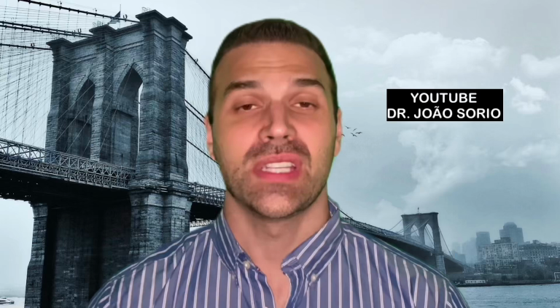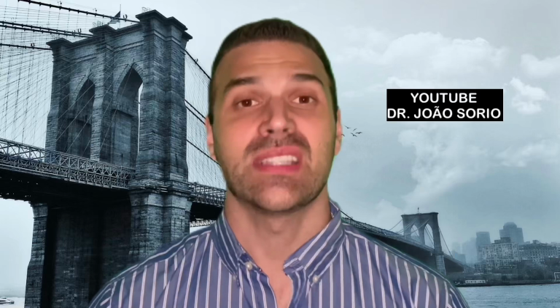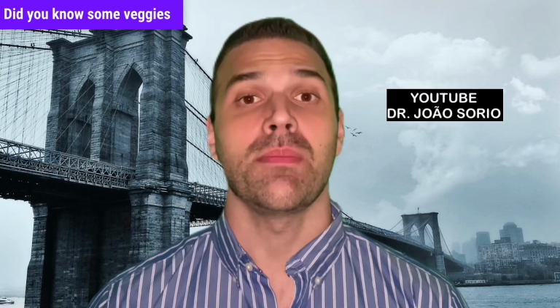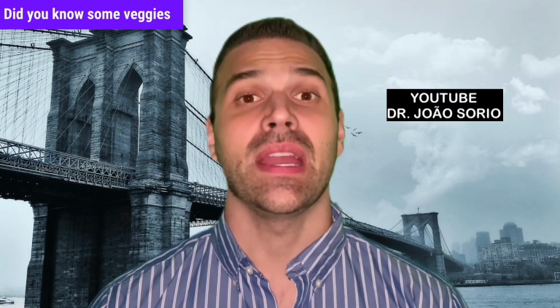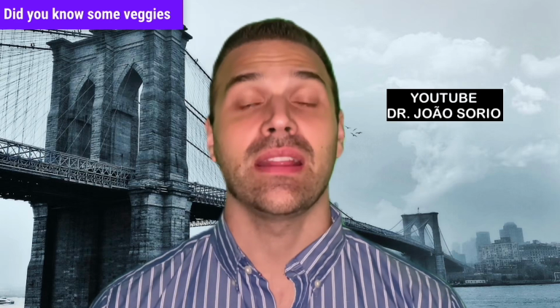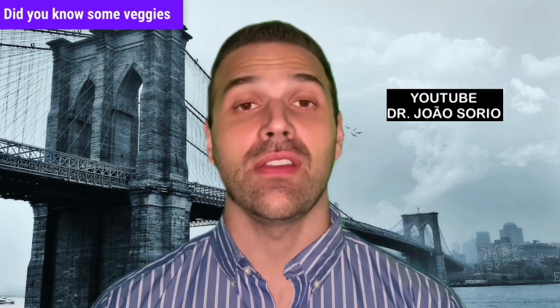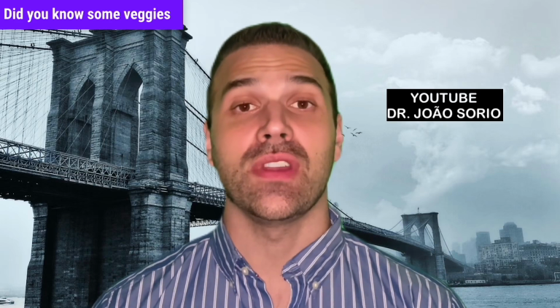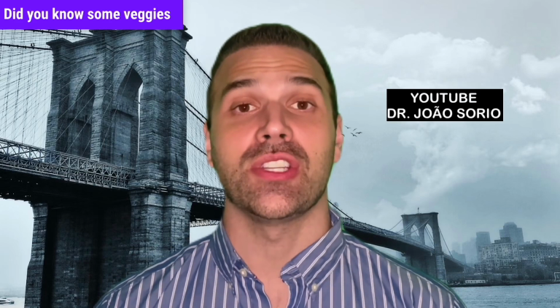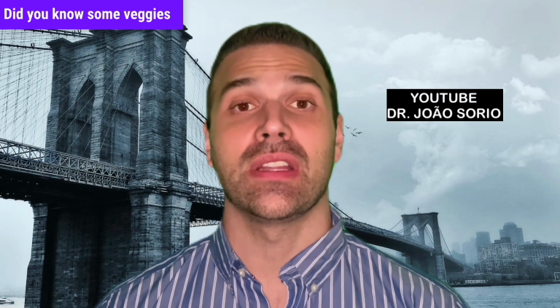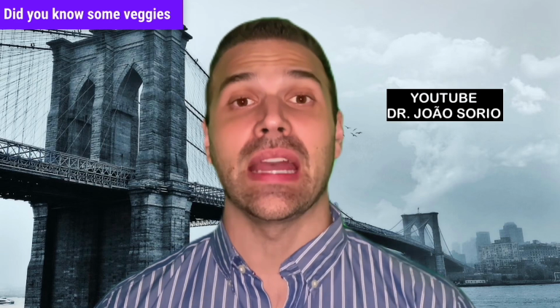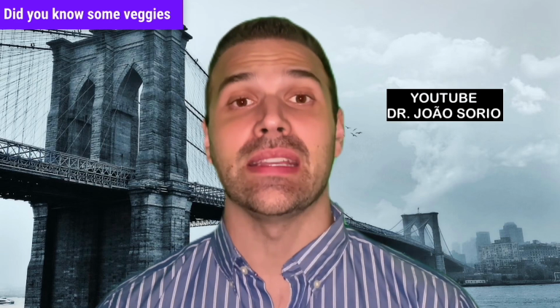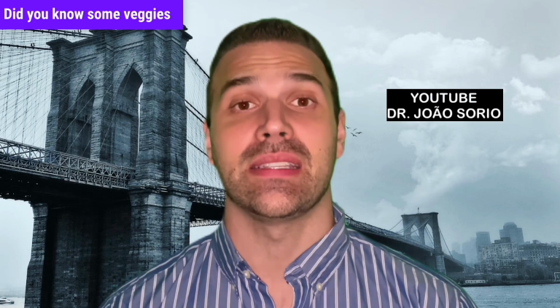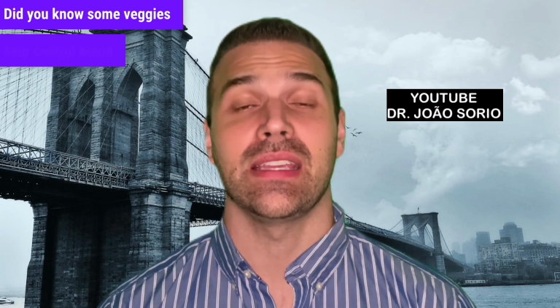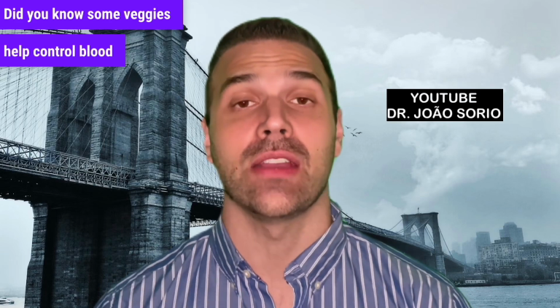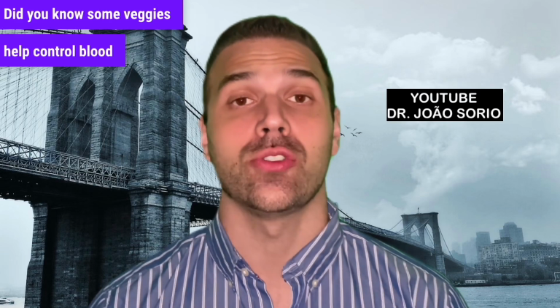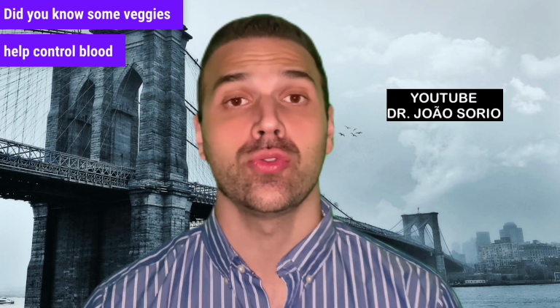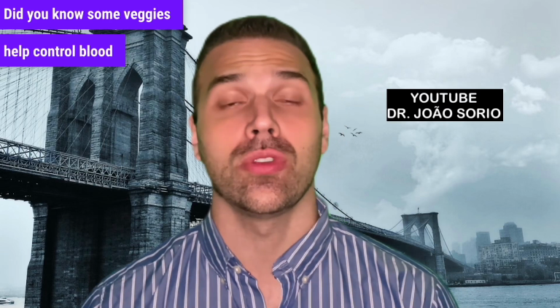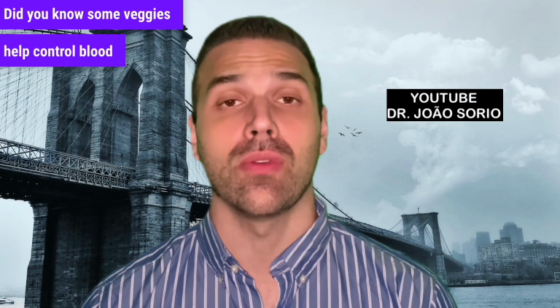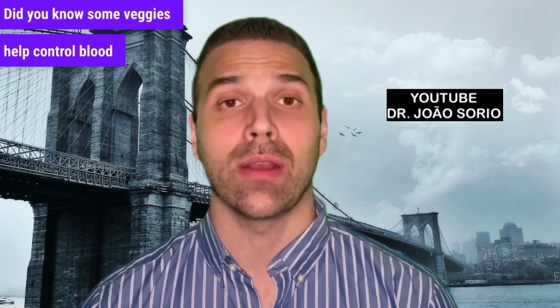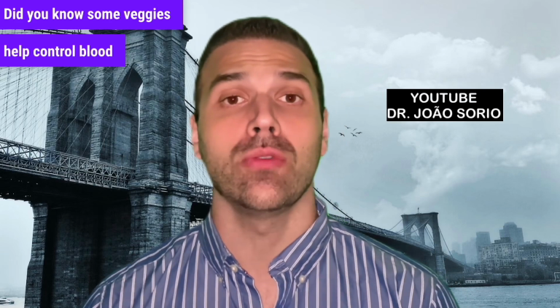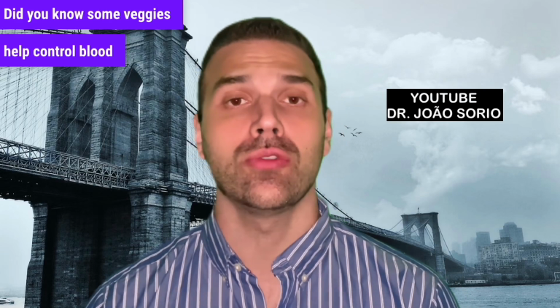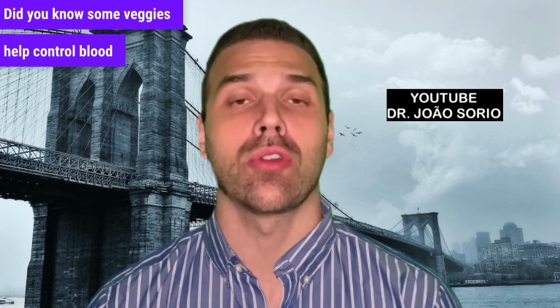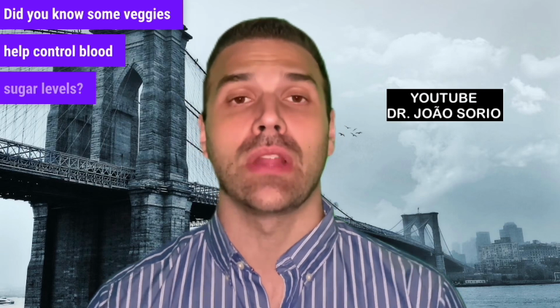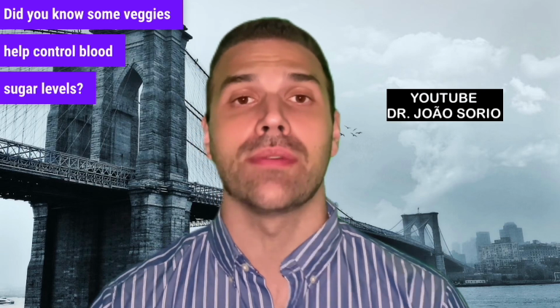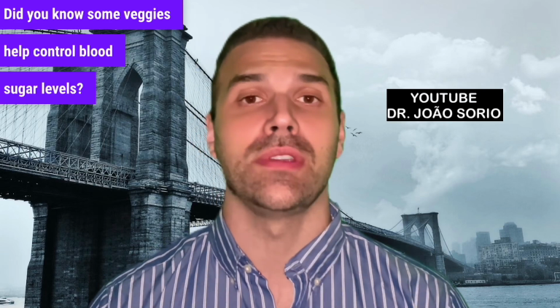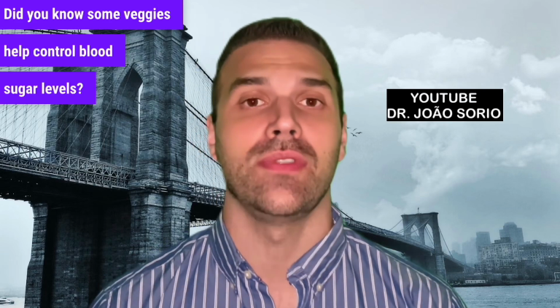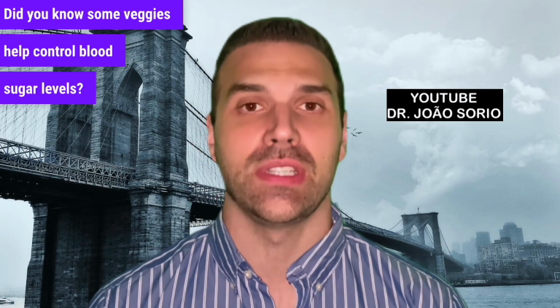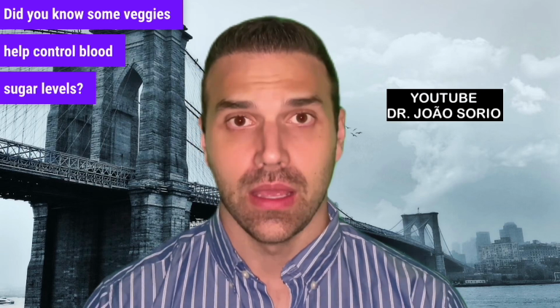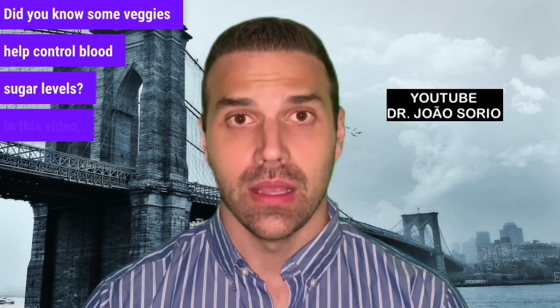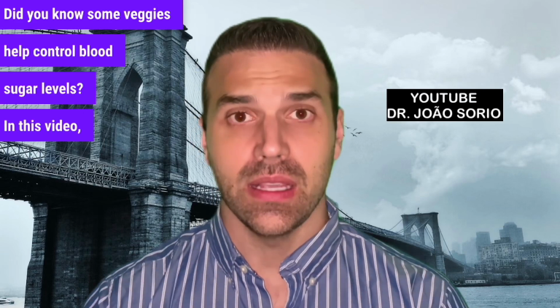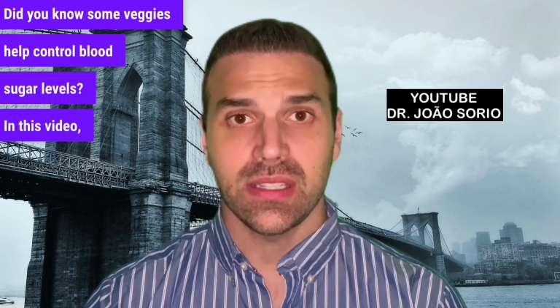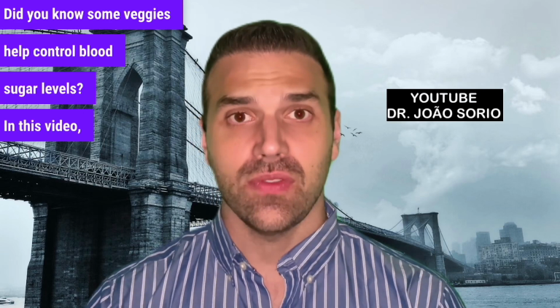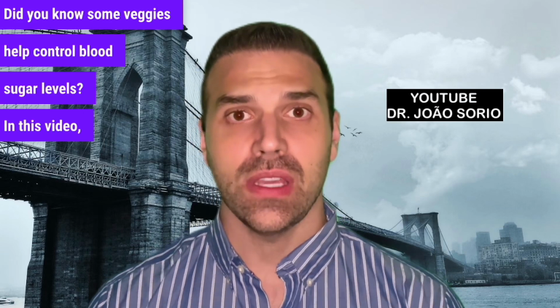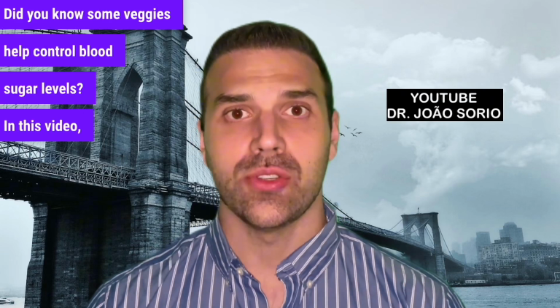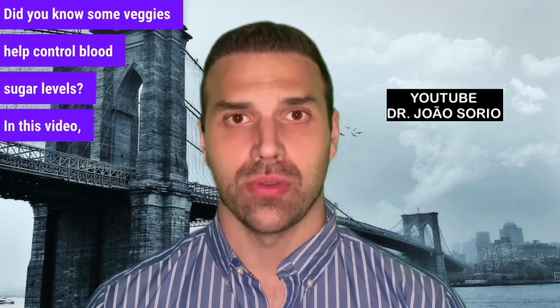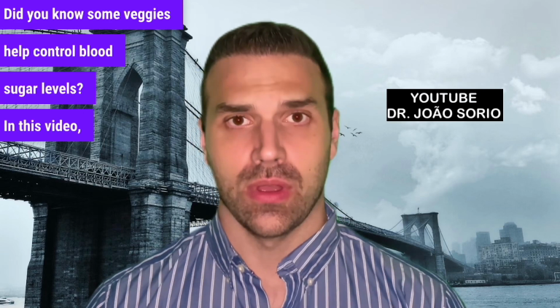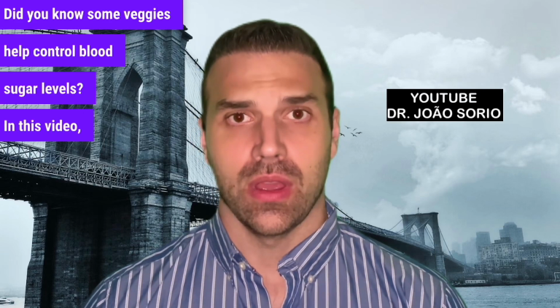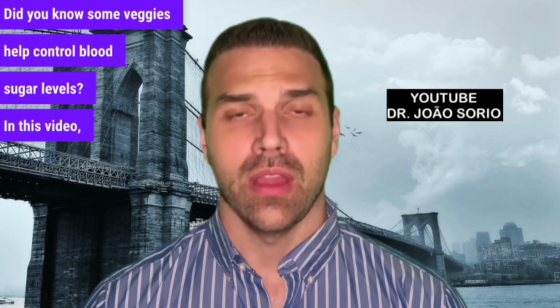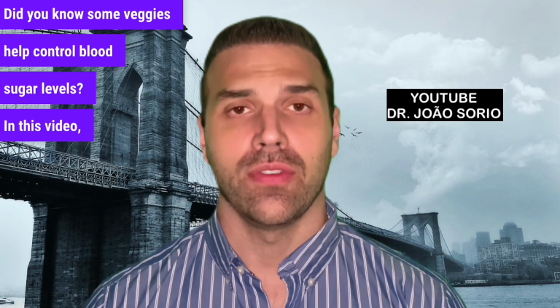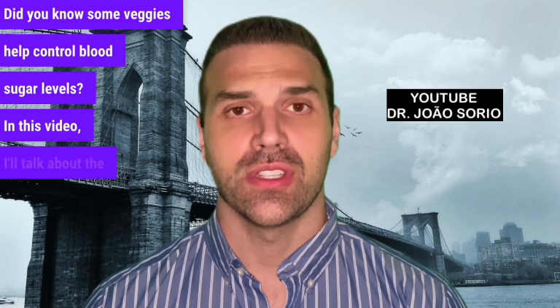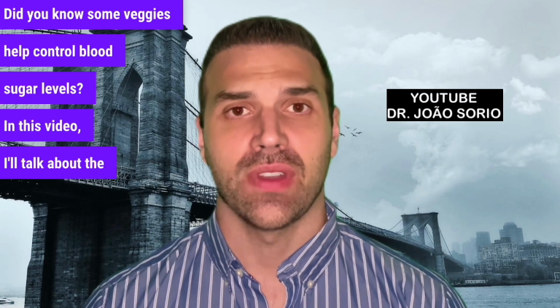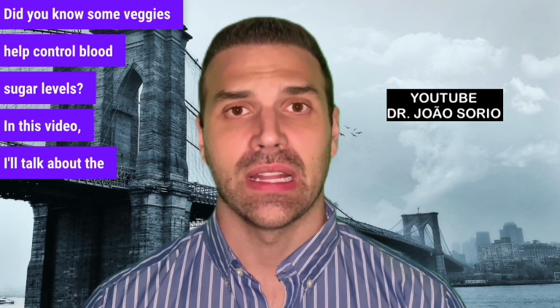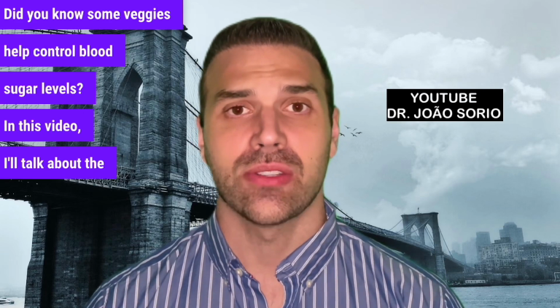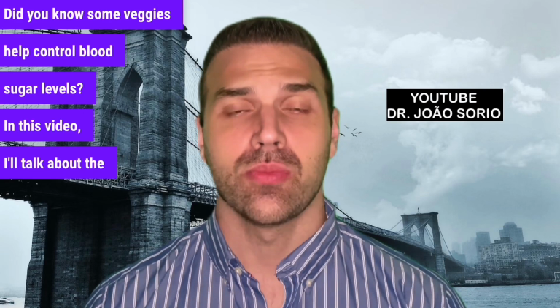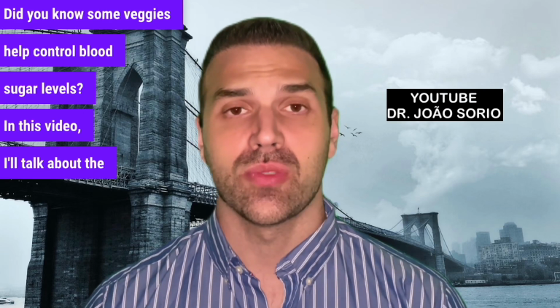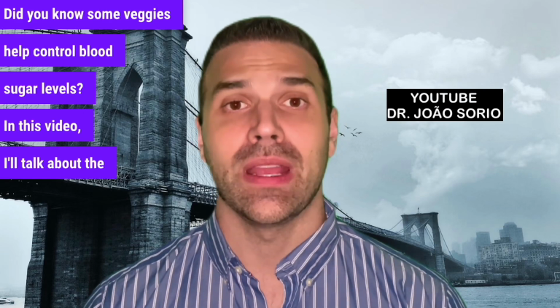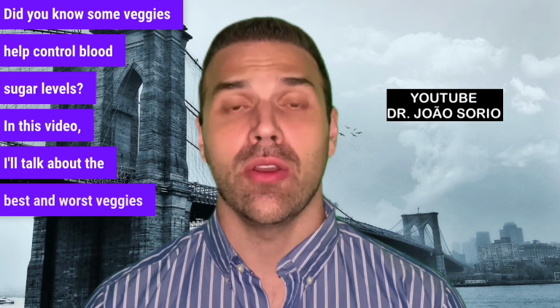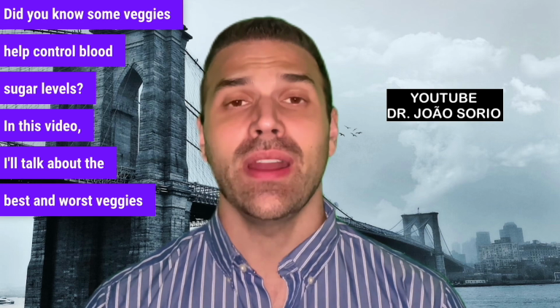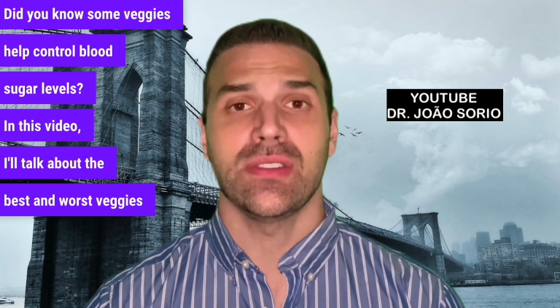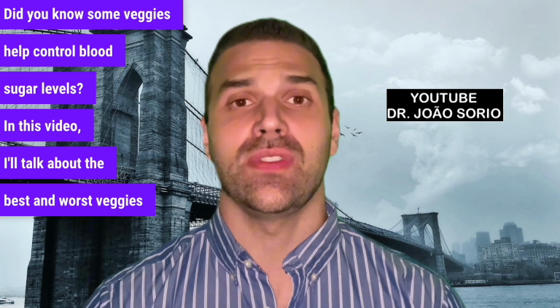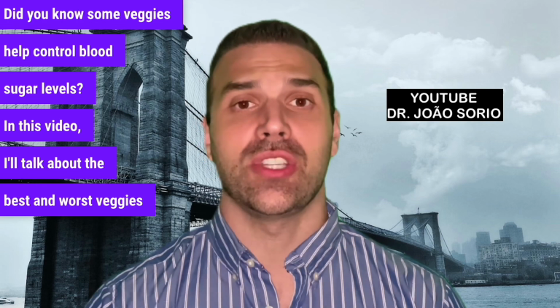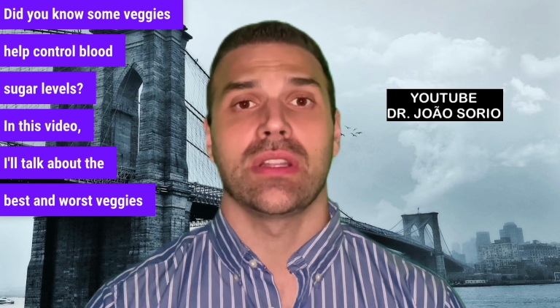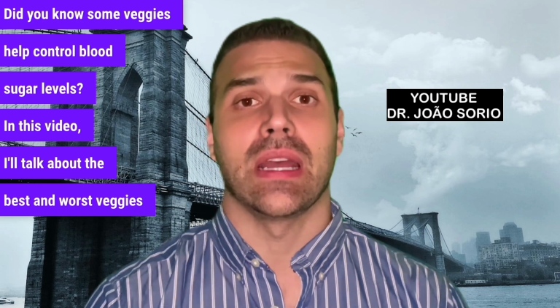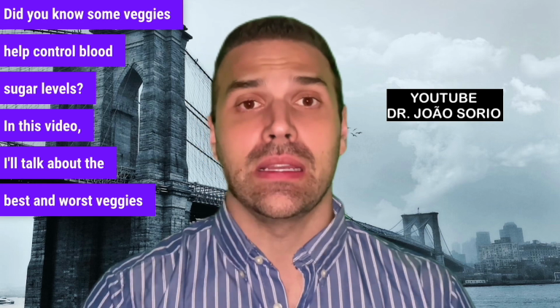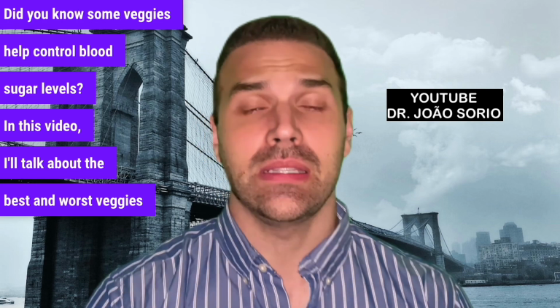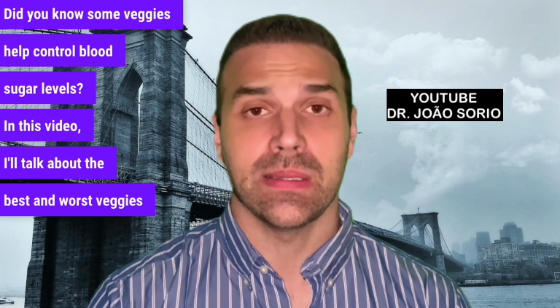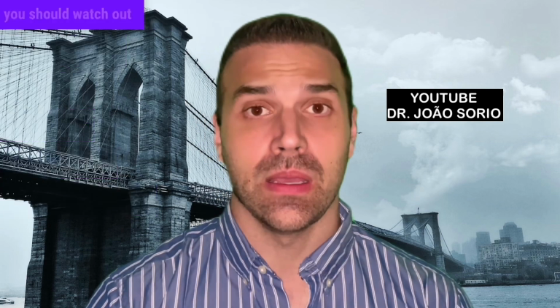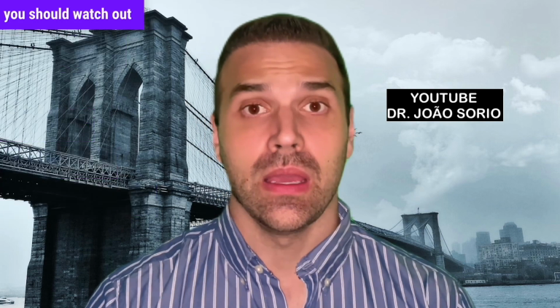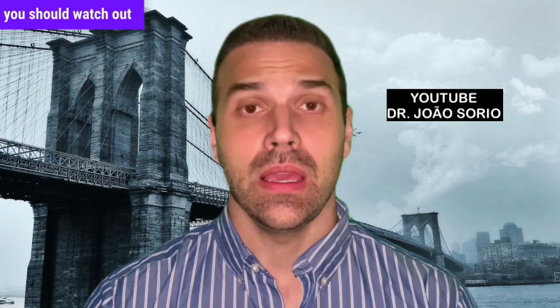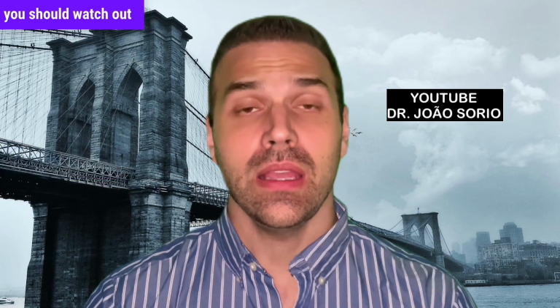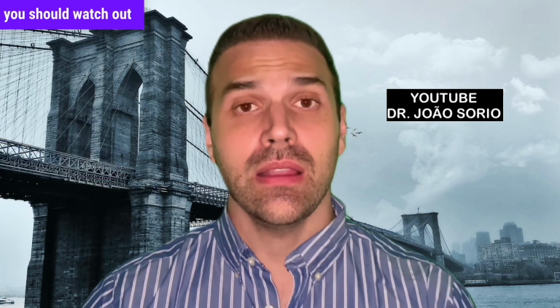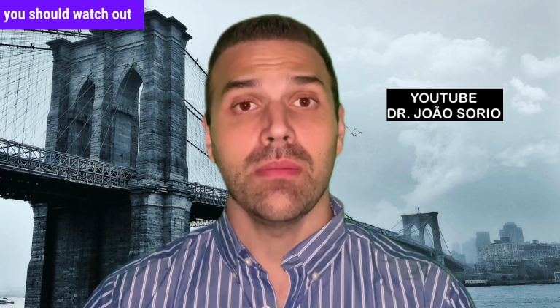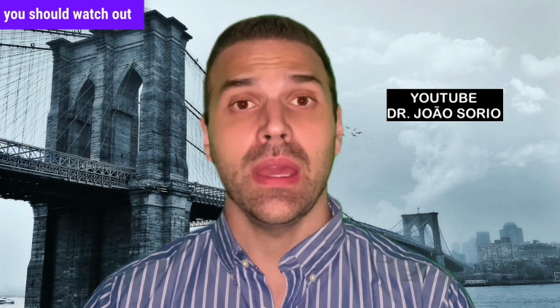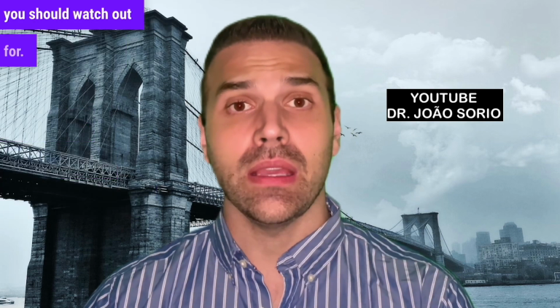Did you know some veggies help control blood sugar levels? In this video, I'll talk about the best and worst veggies you should watch out for.